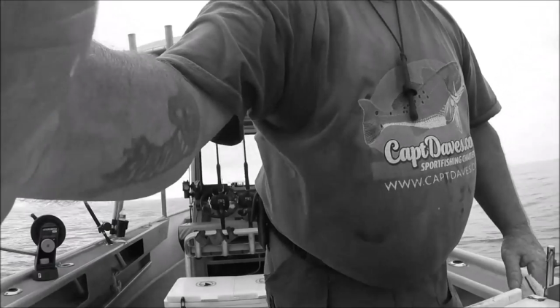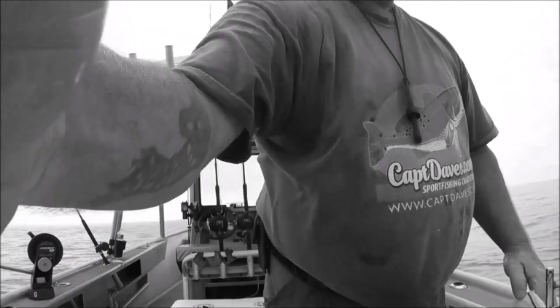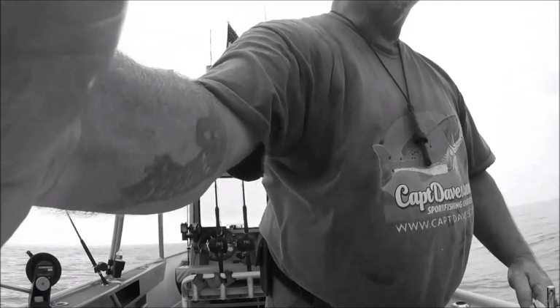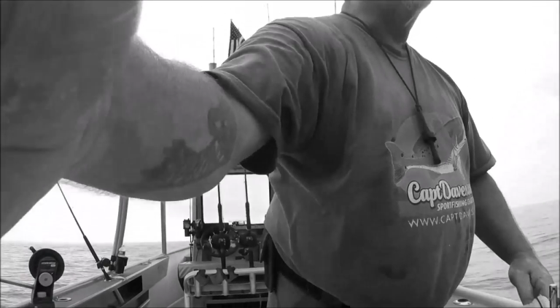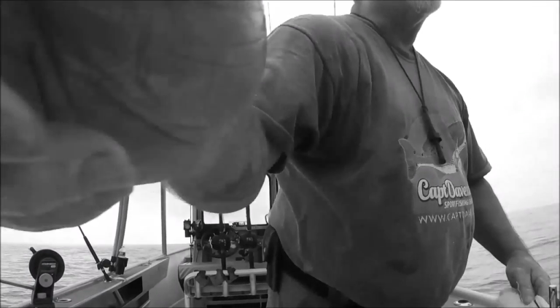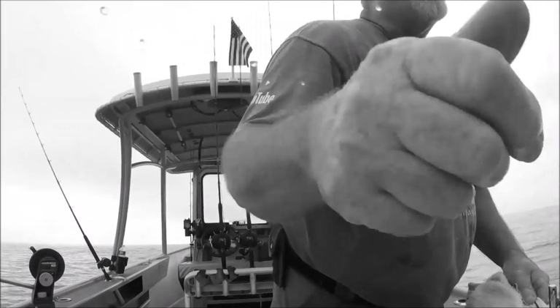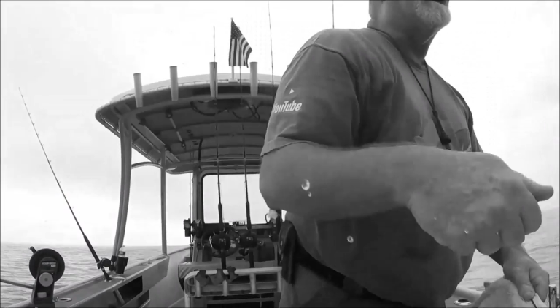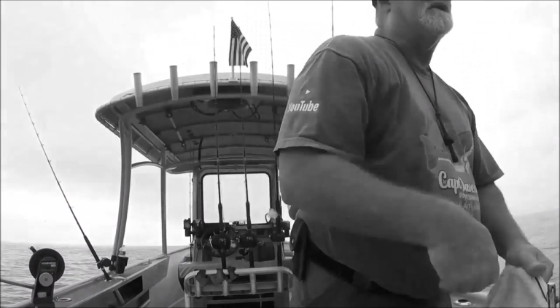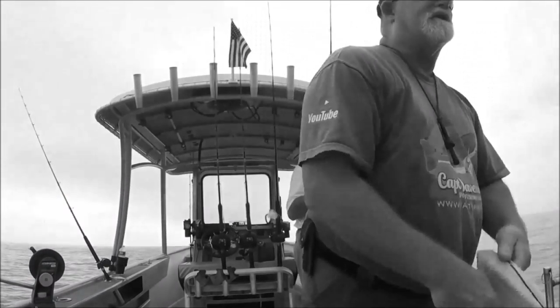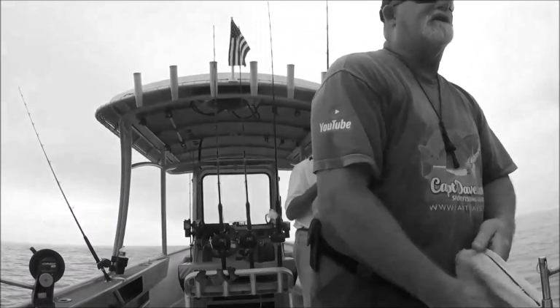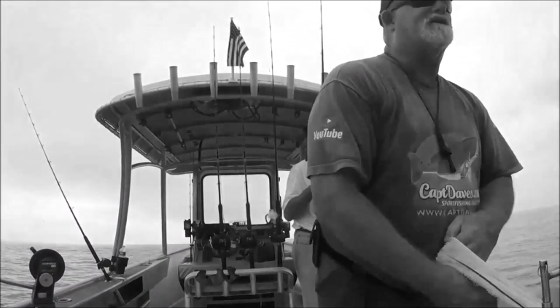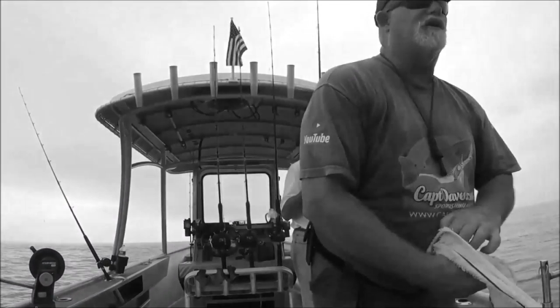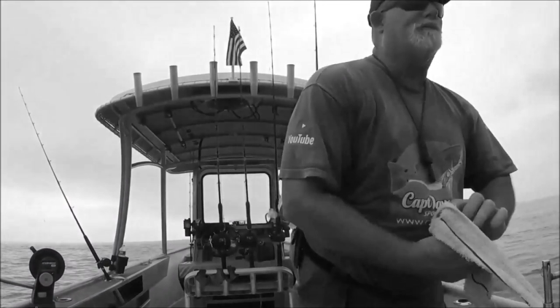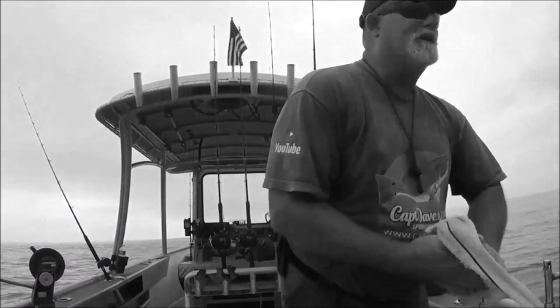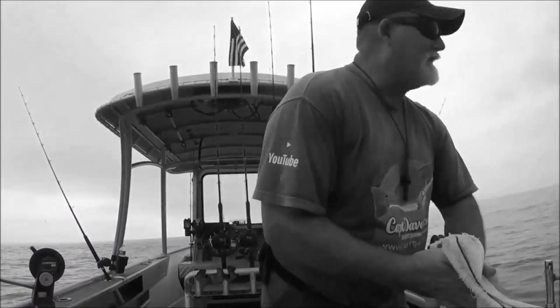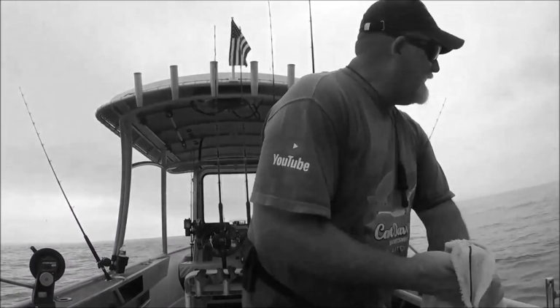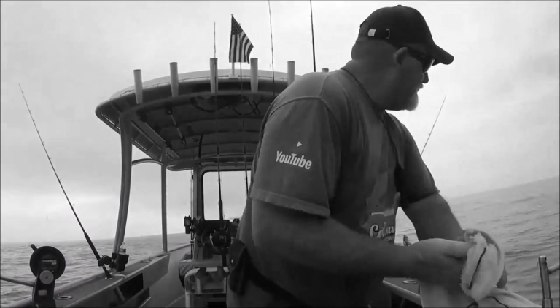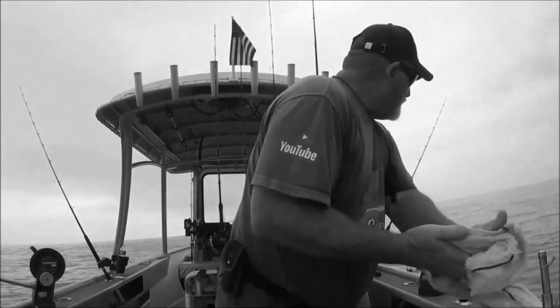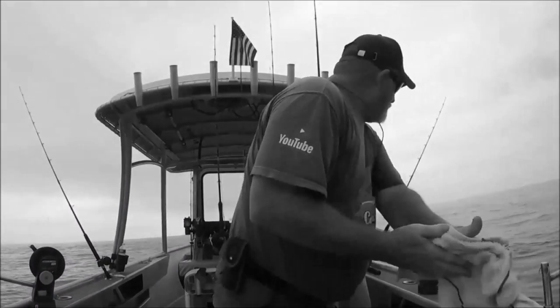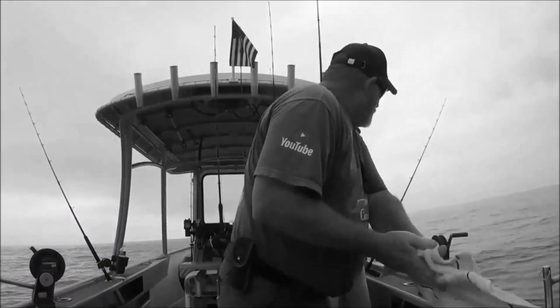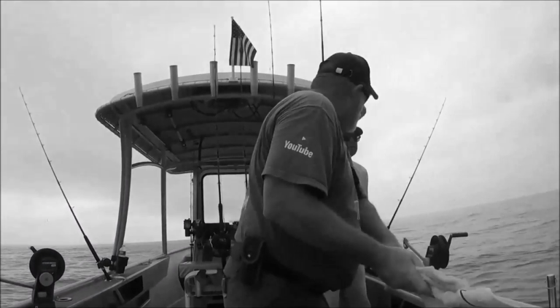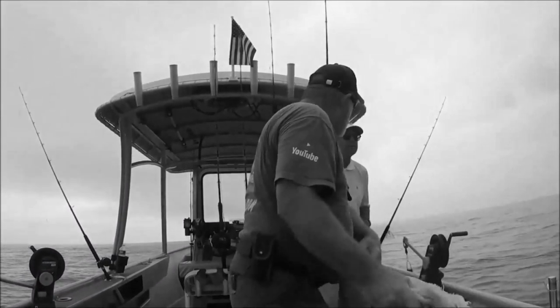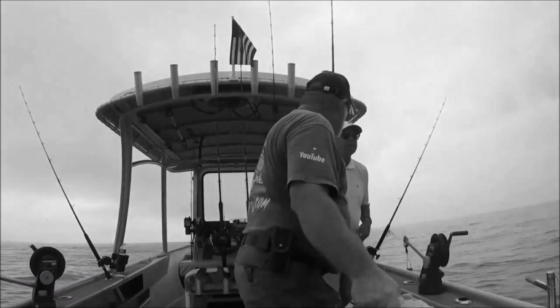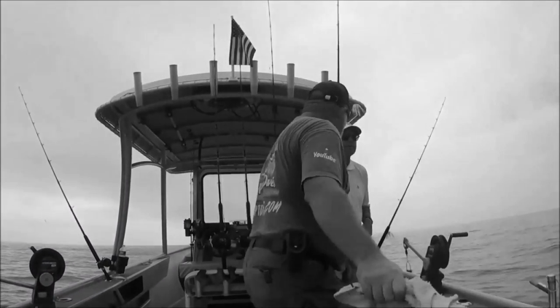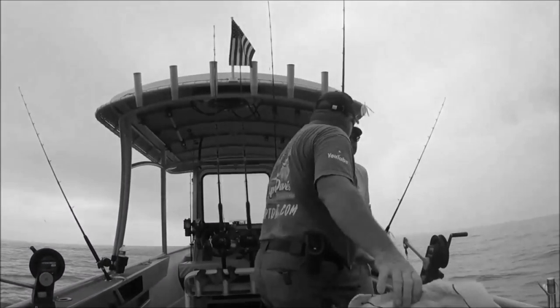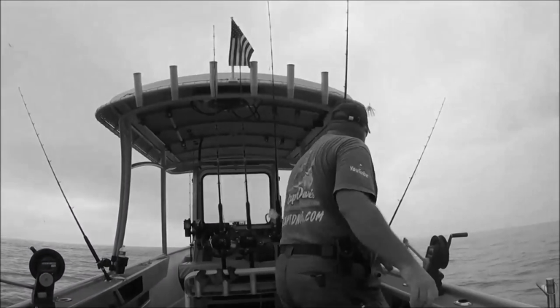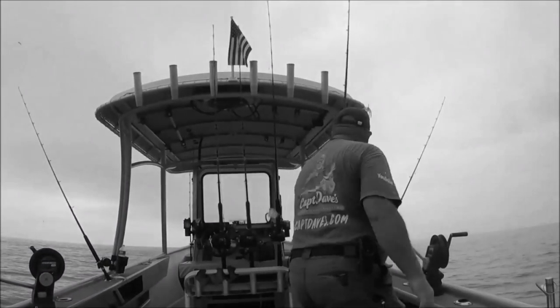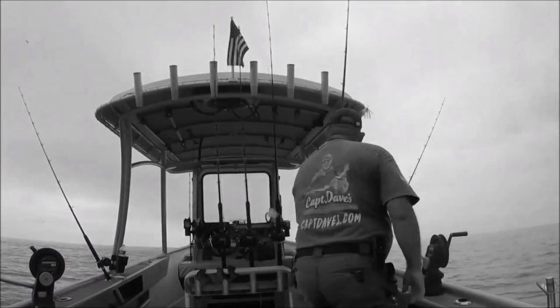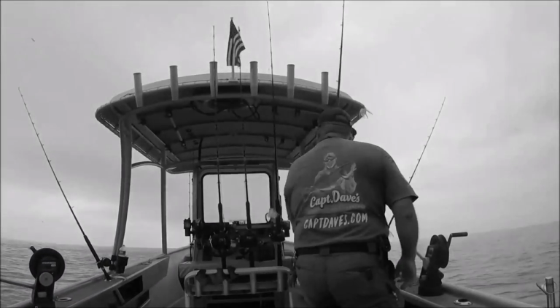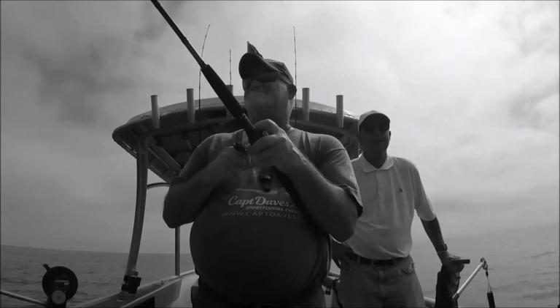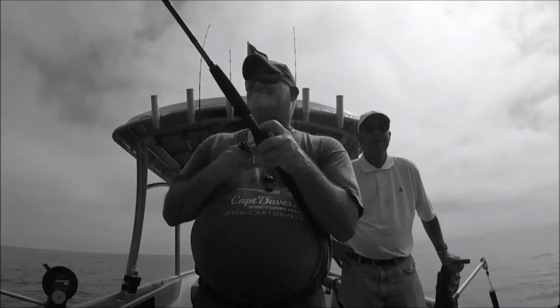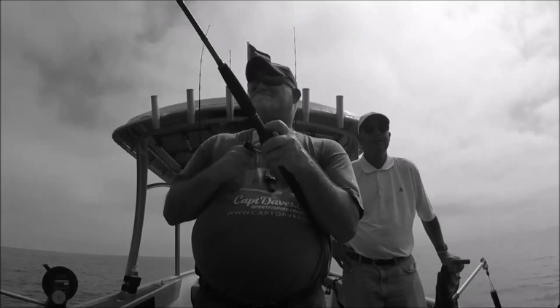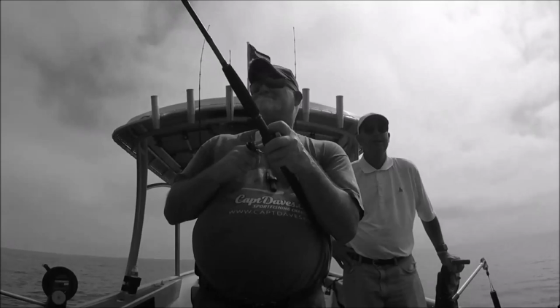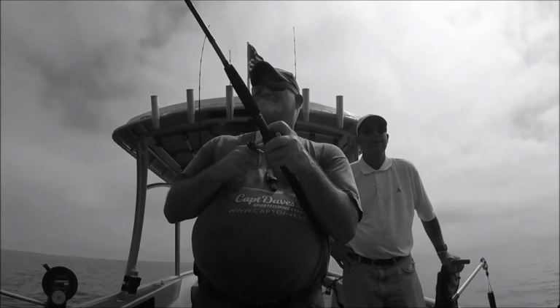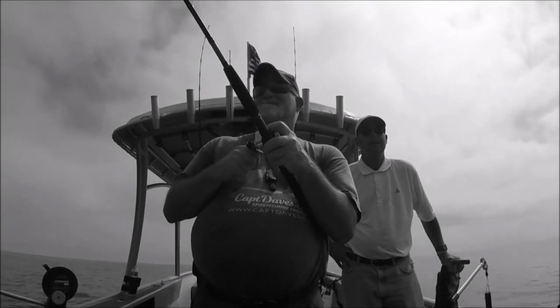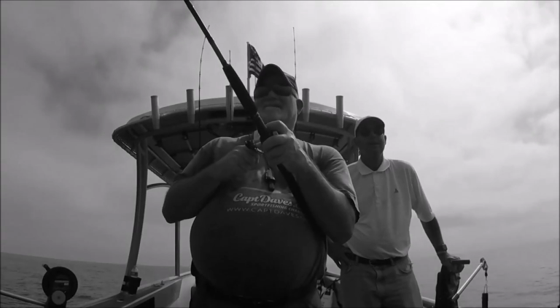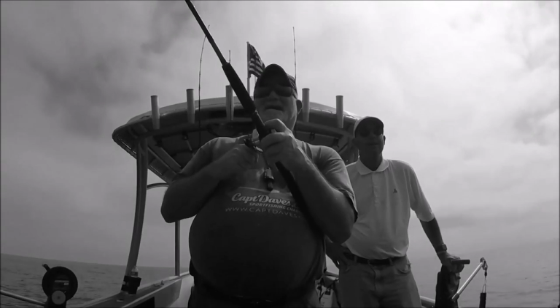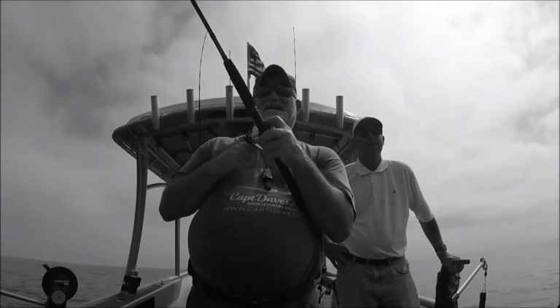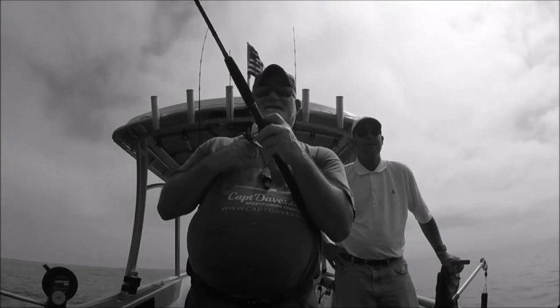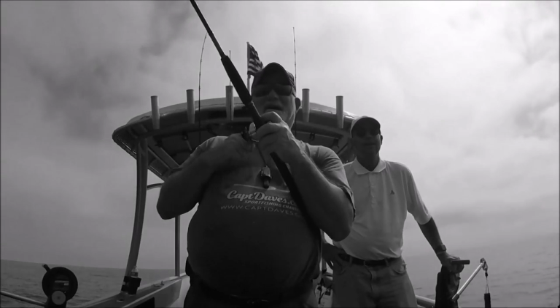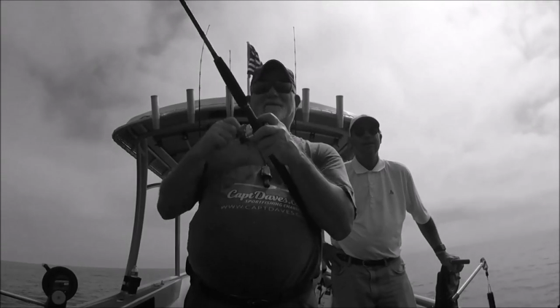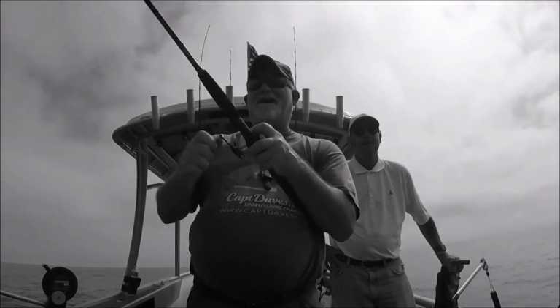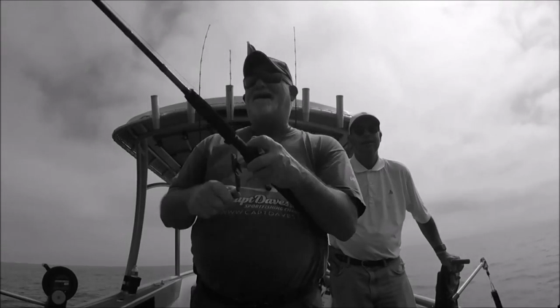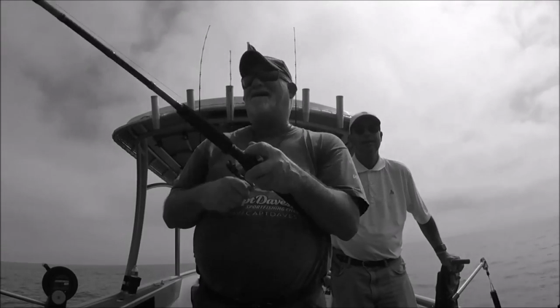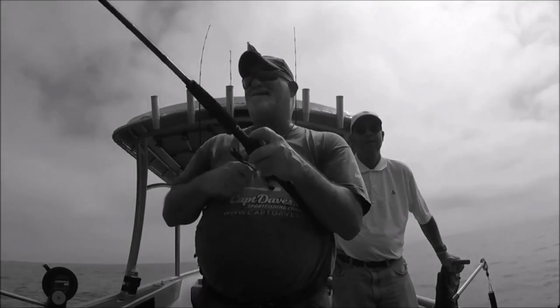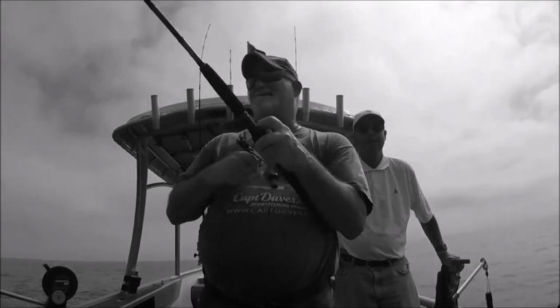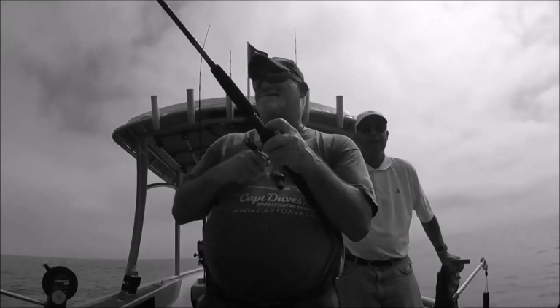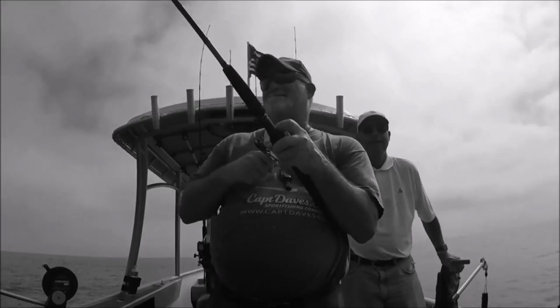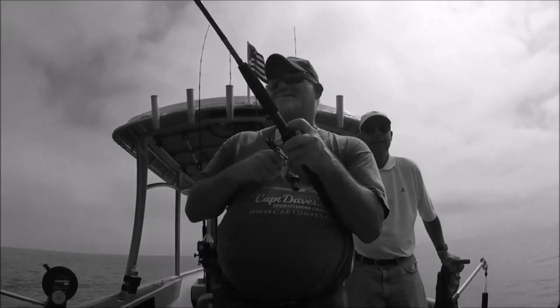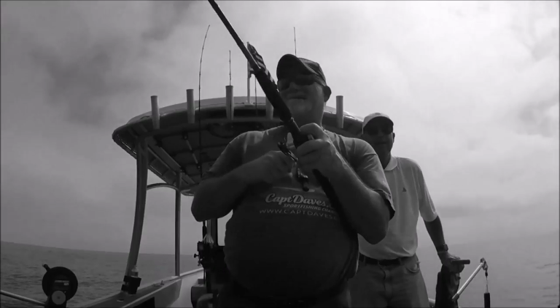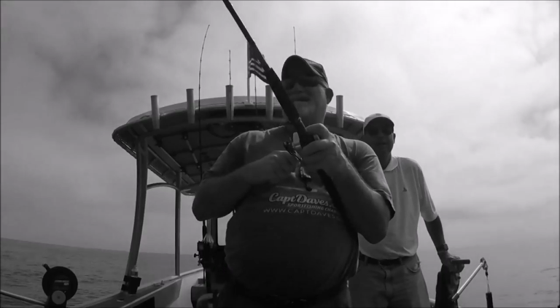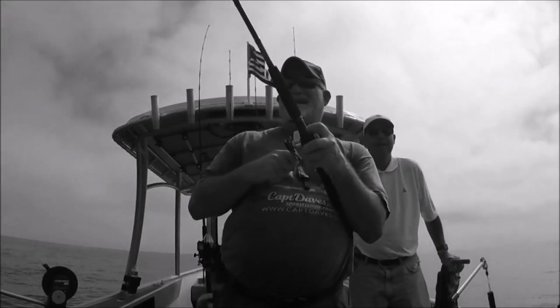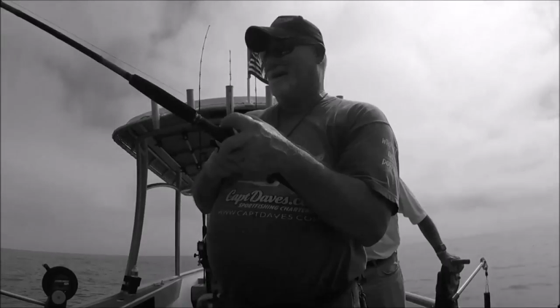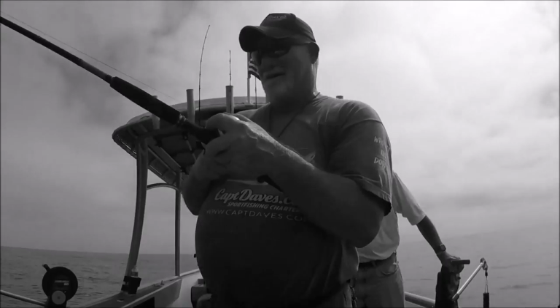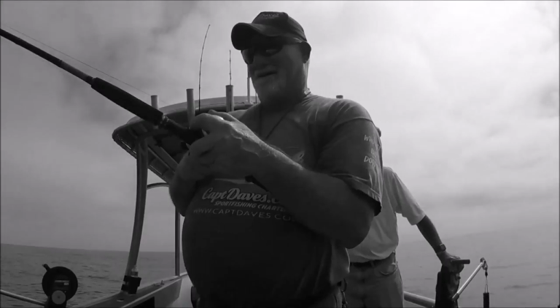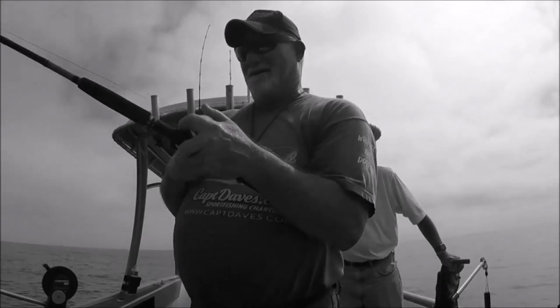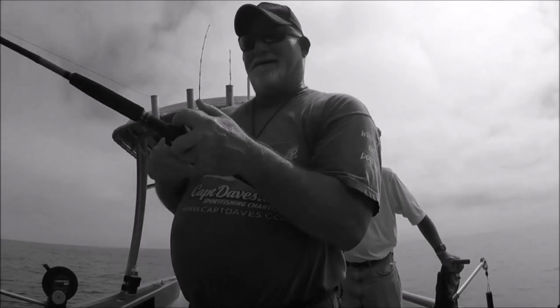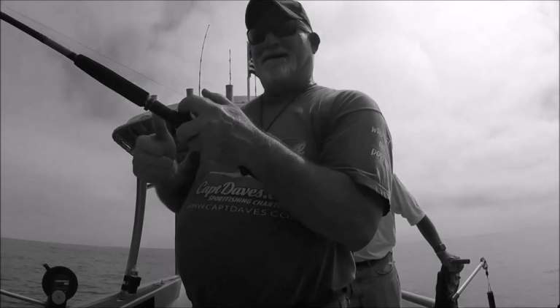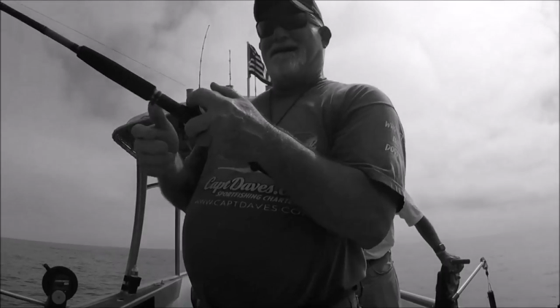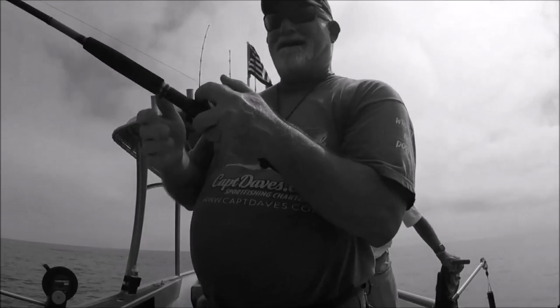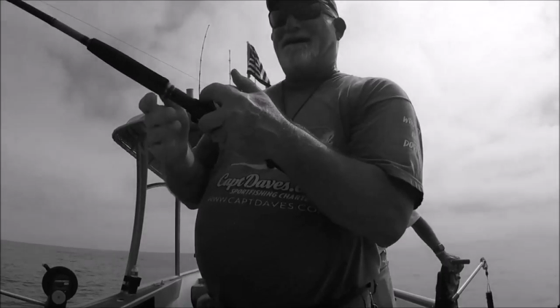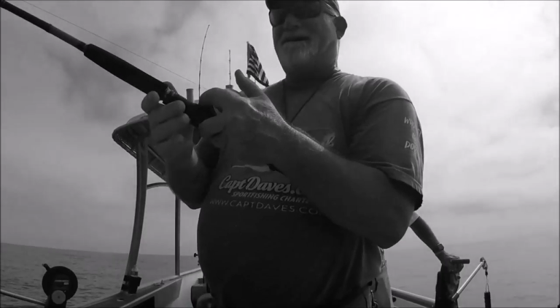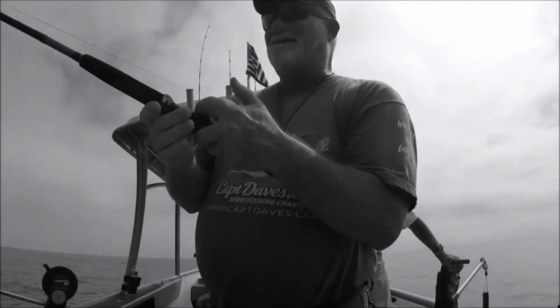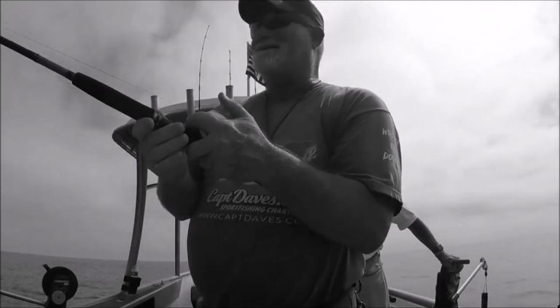Oh my god, look at all the cobia behind the boat. Oh my god. Got a cobia. There he goes.